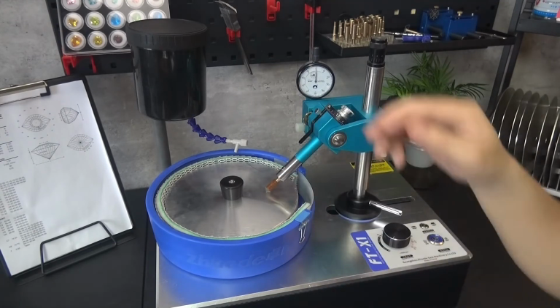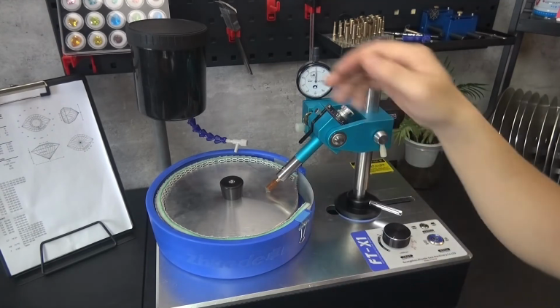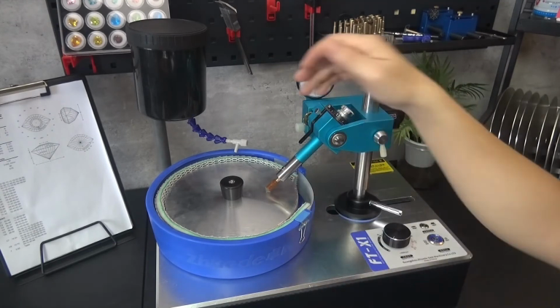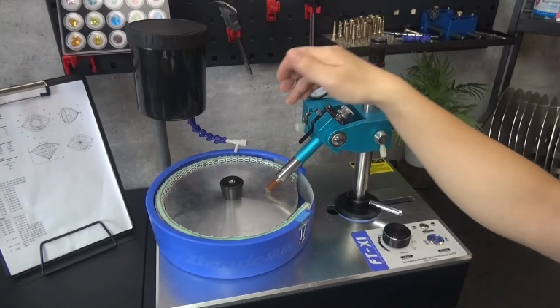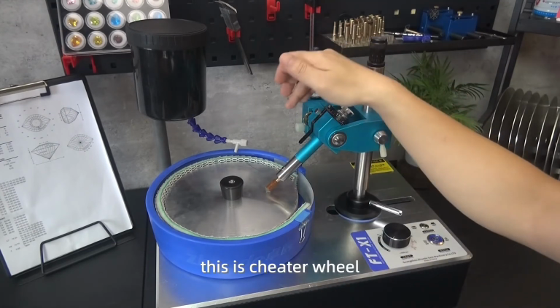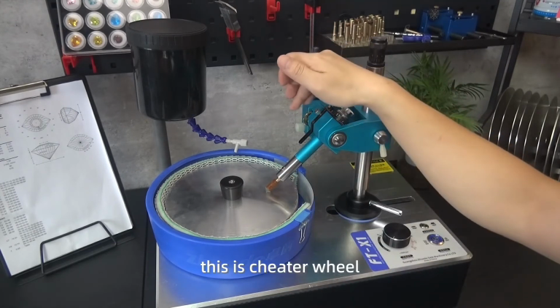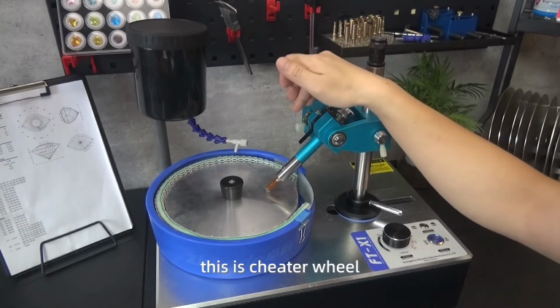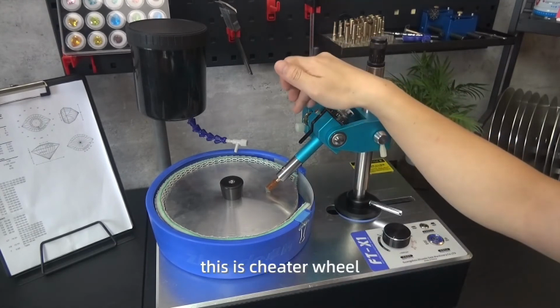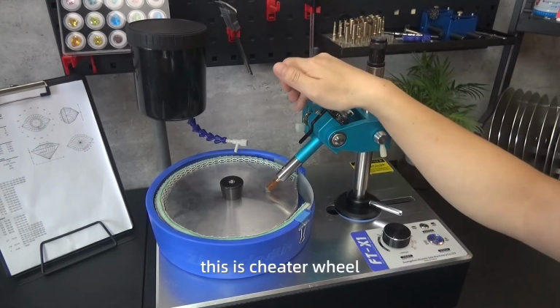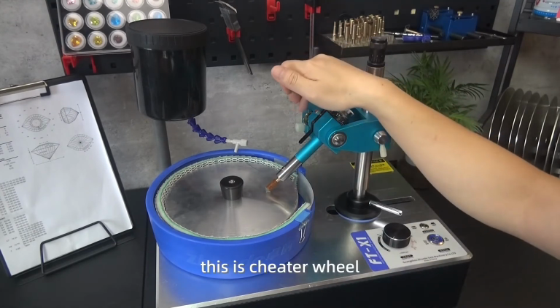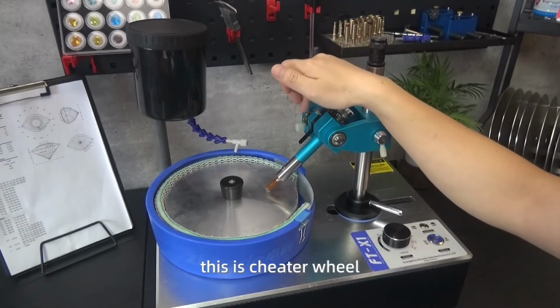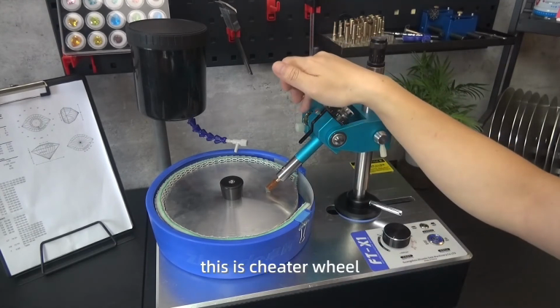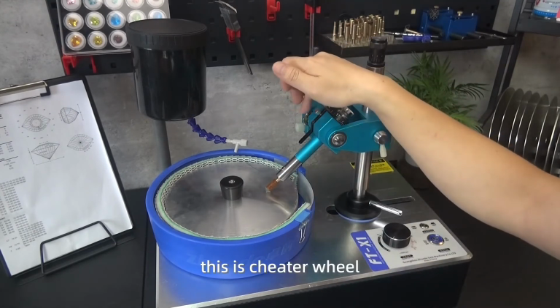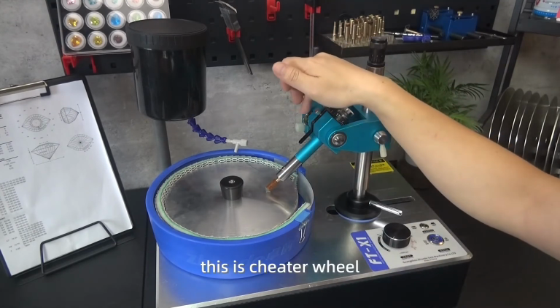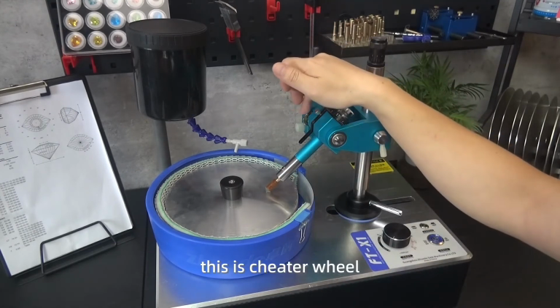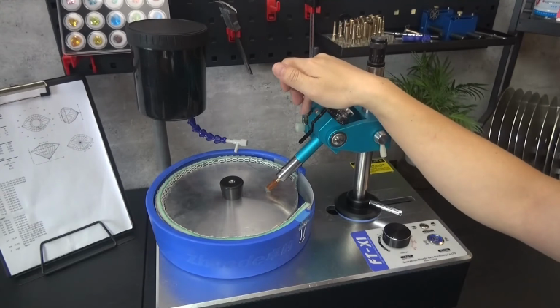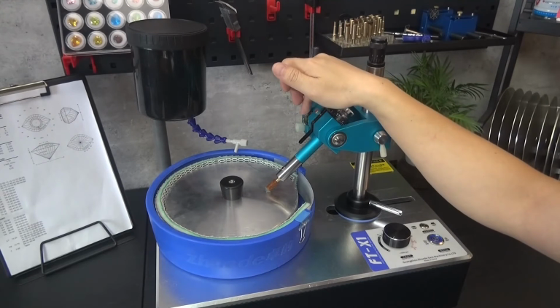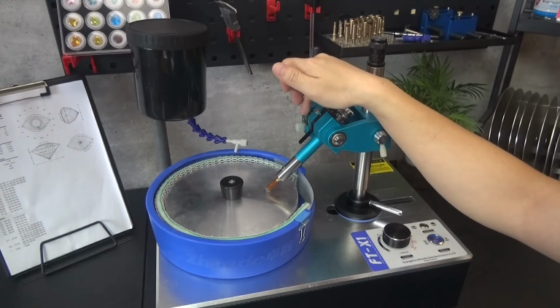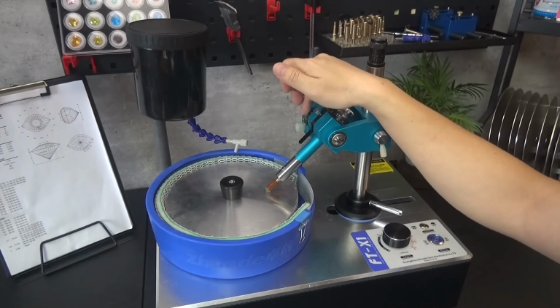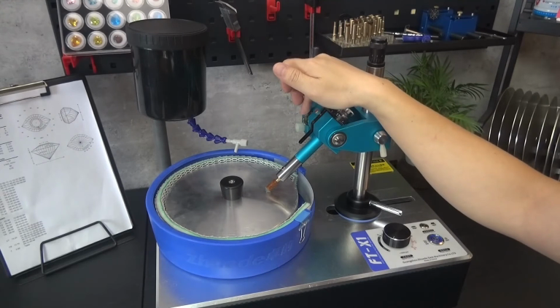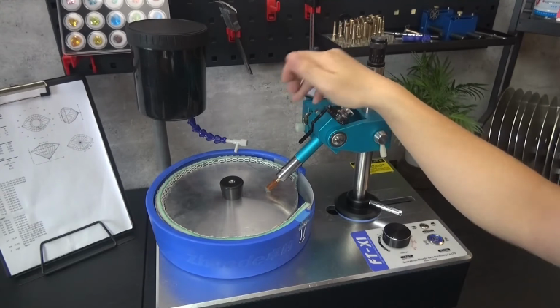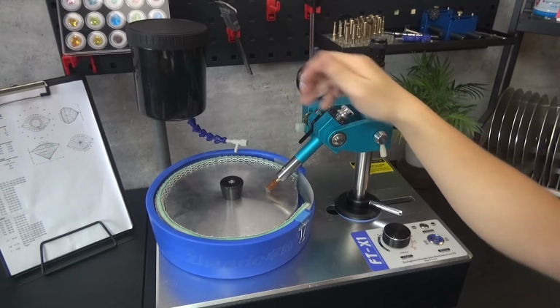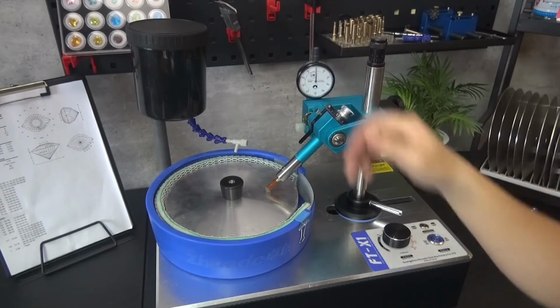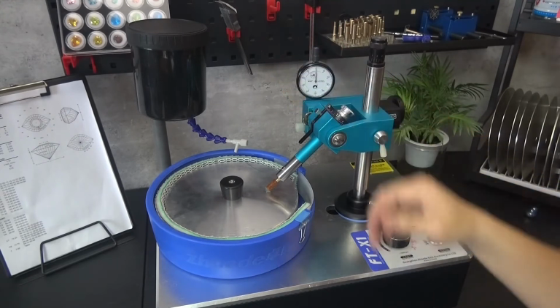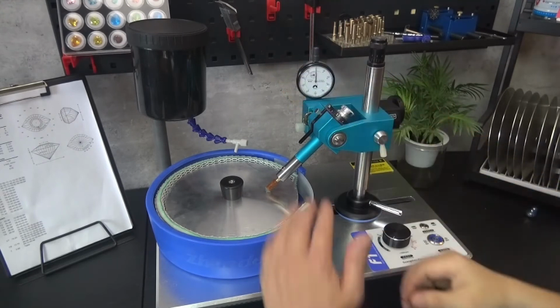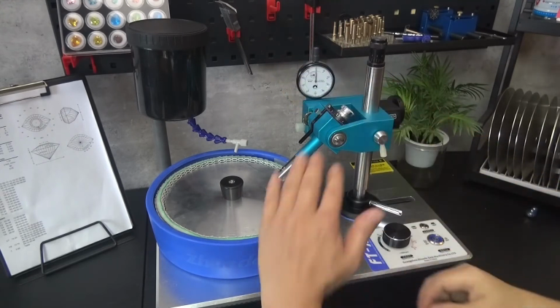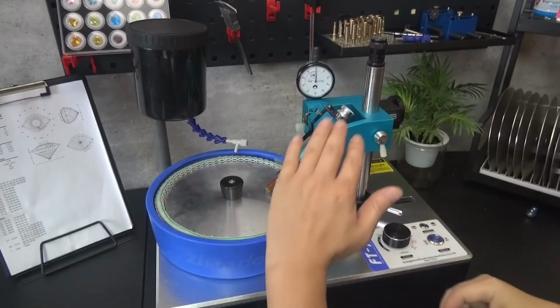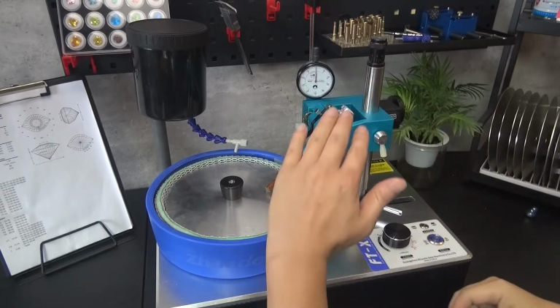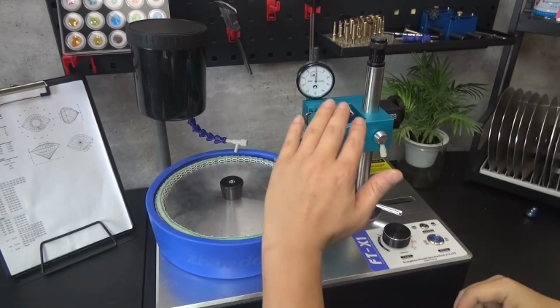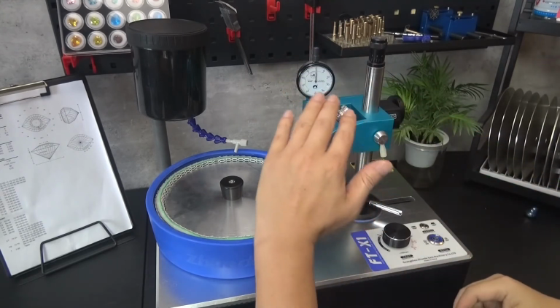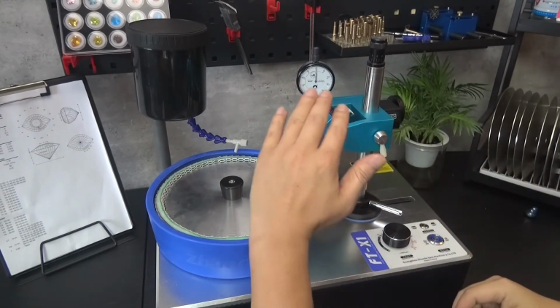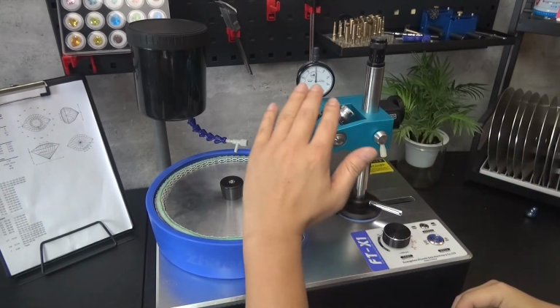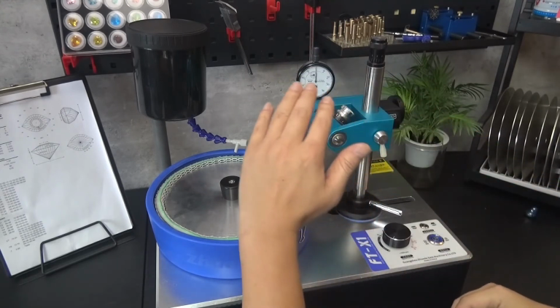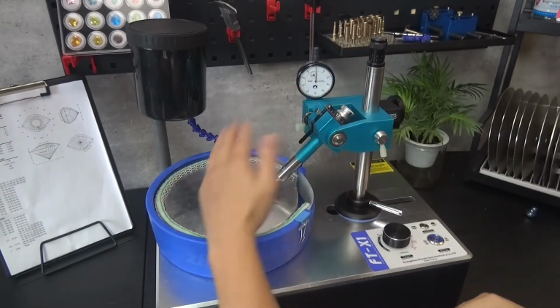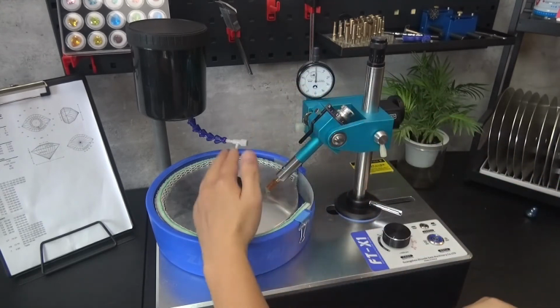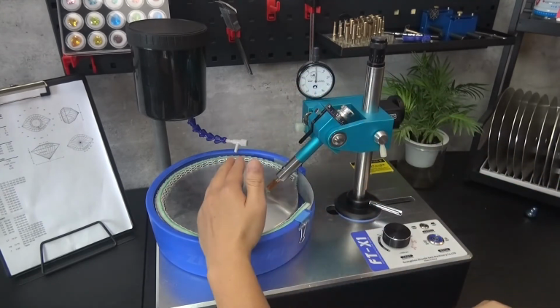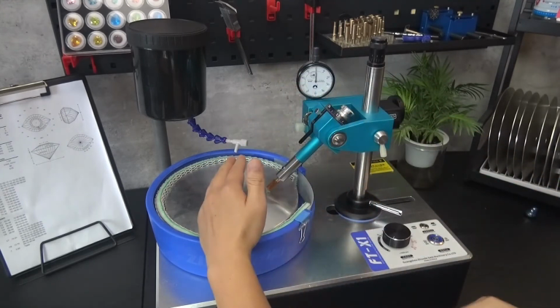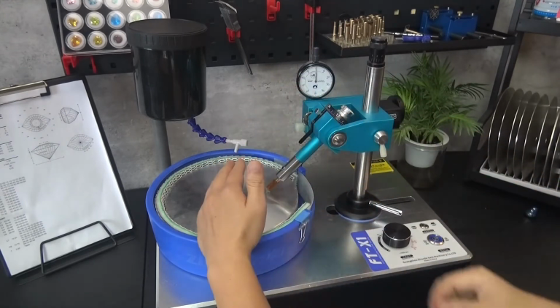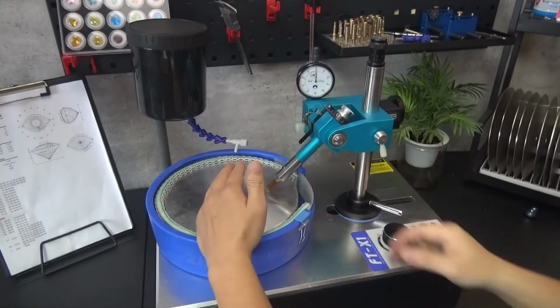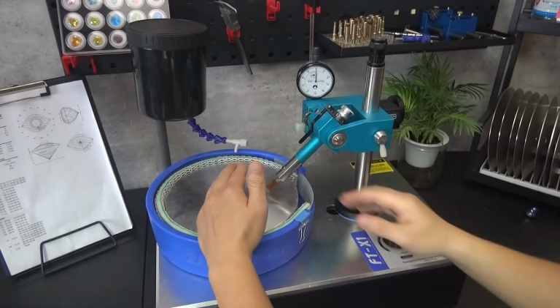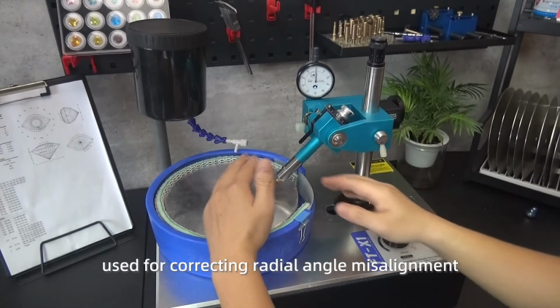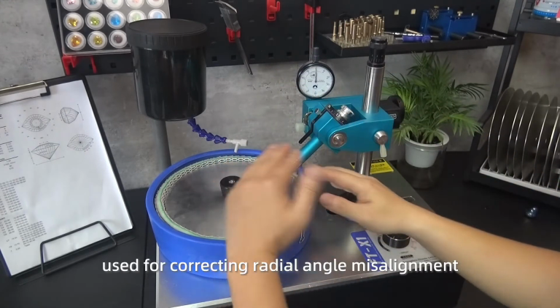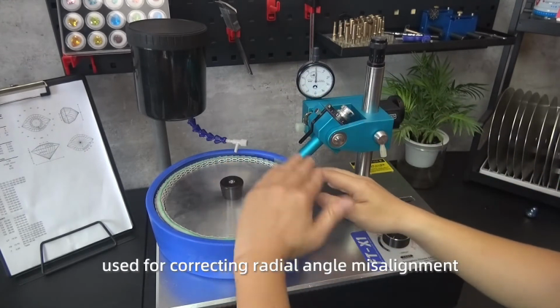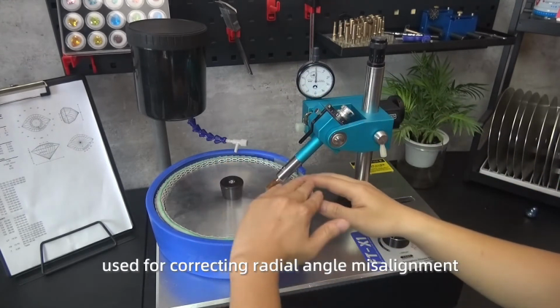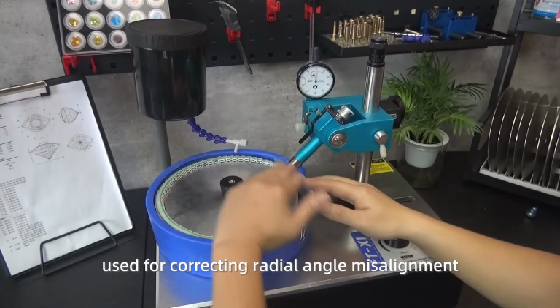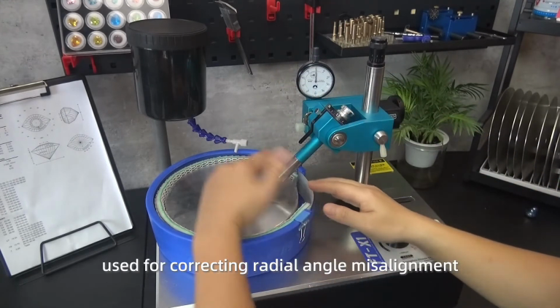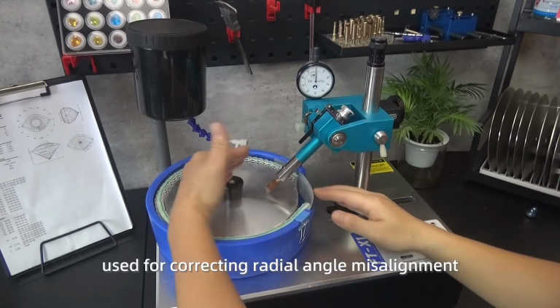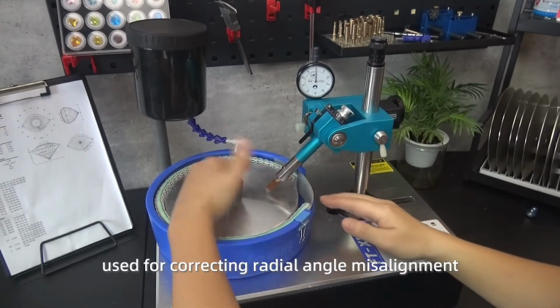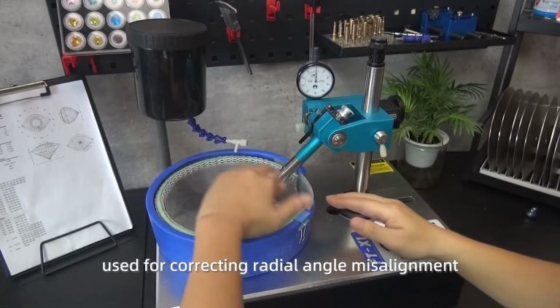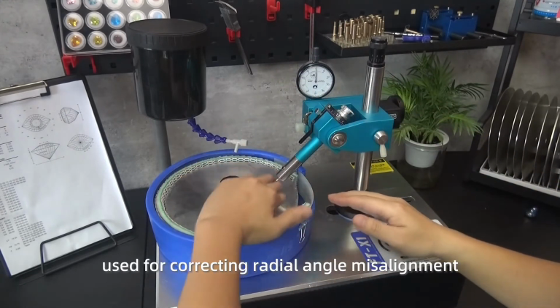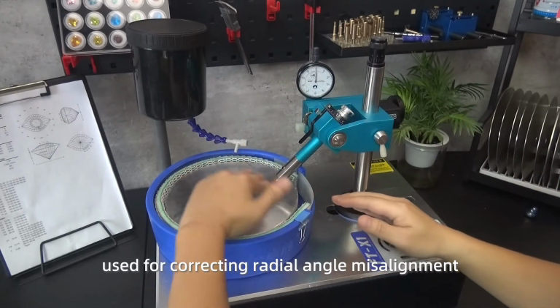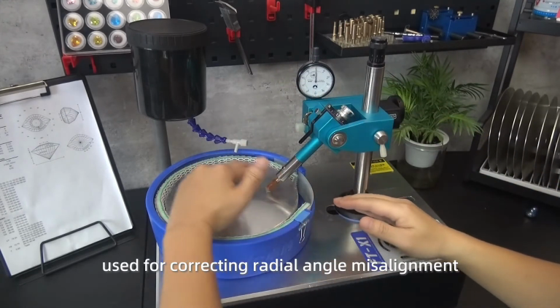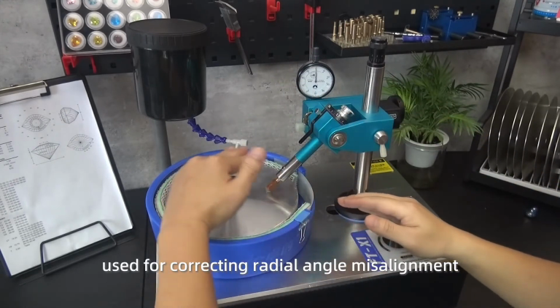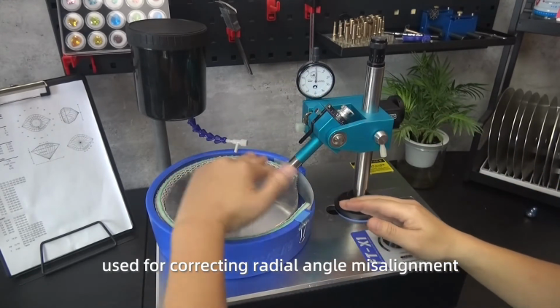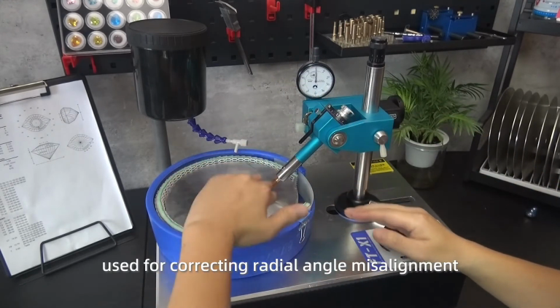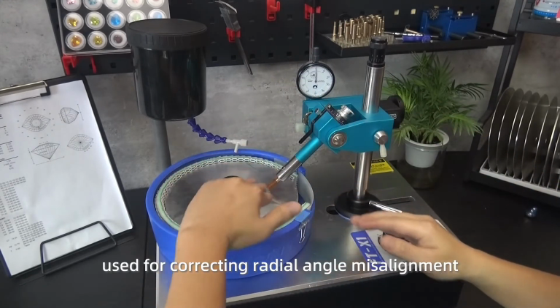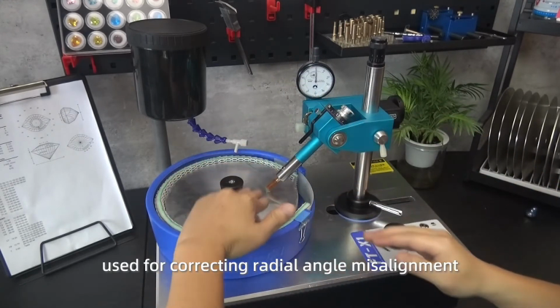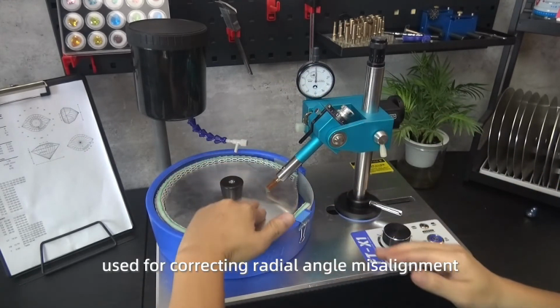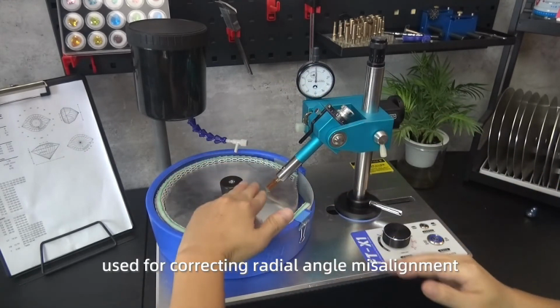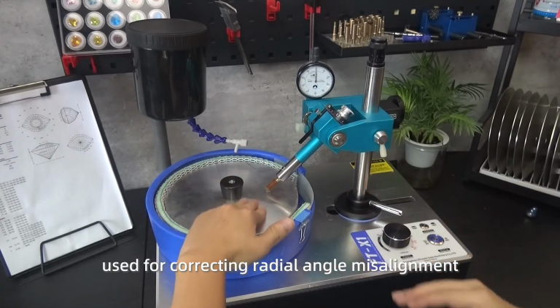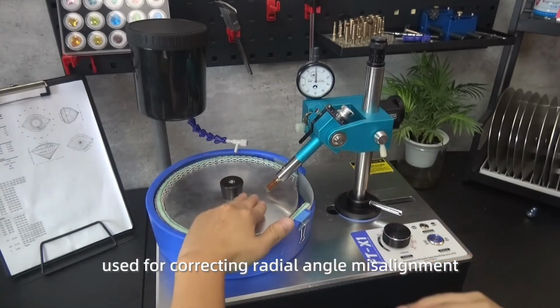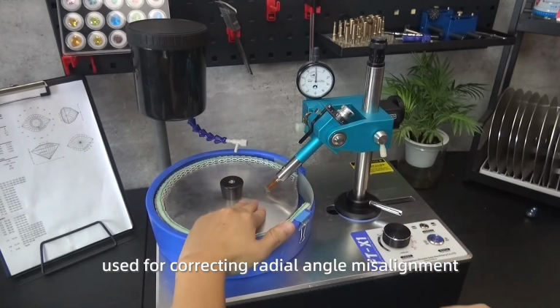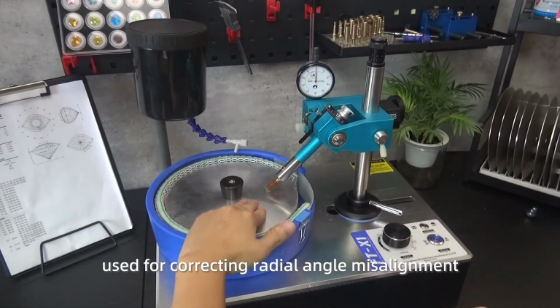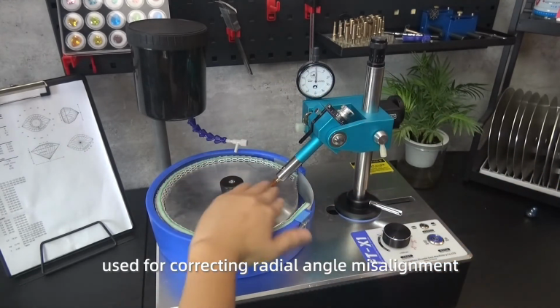This is the cheater wheel, which is used for correcting radial angle misalignment.